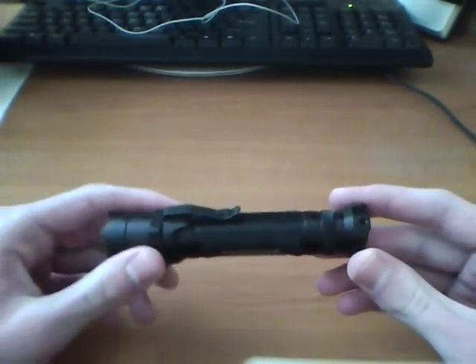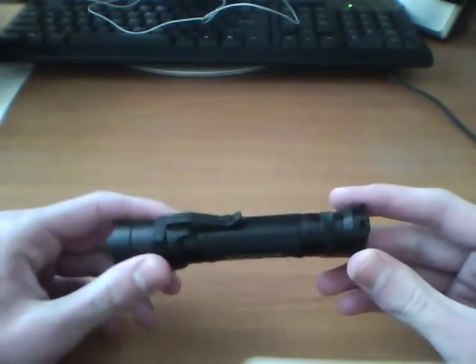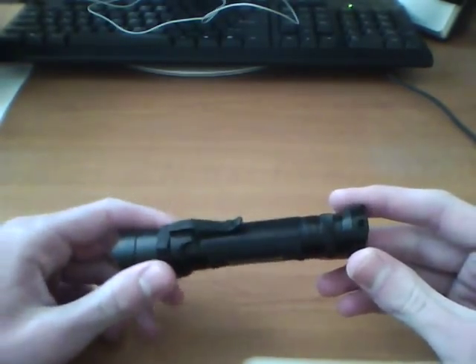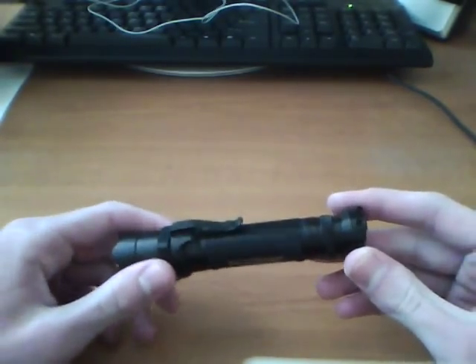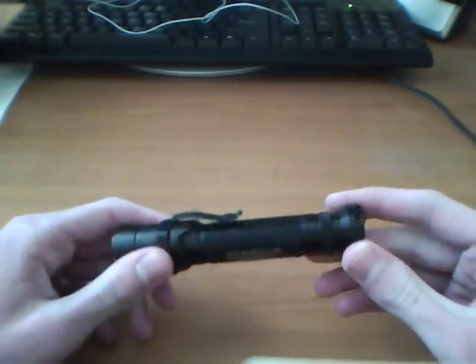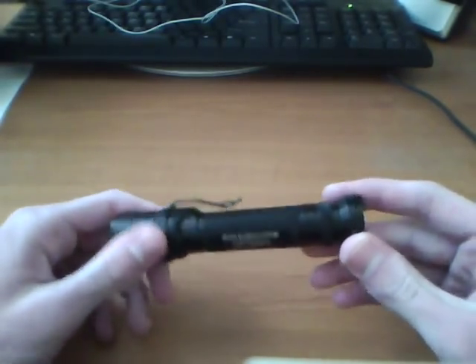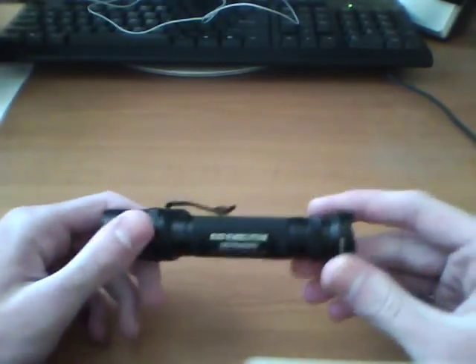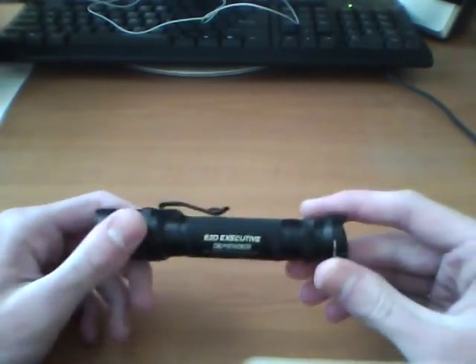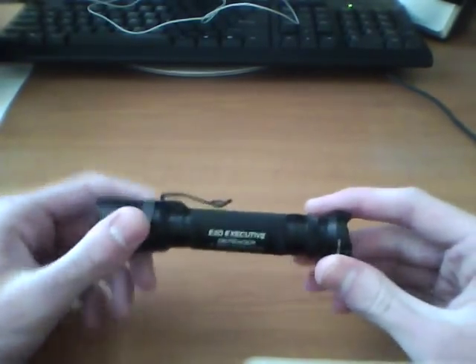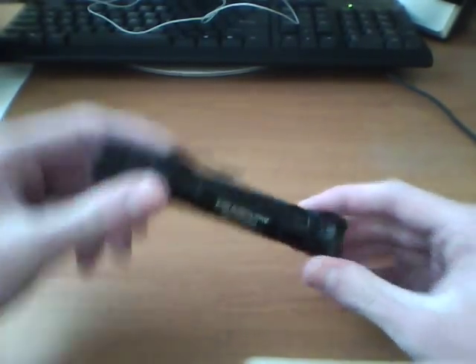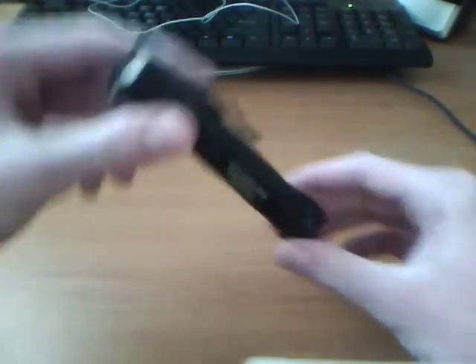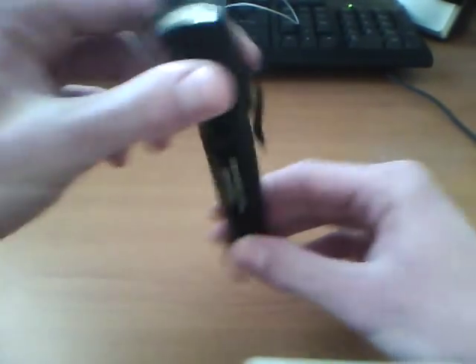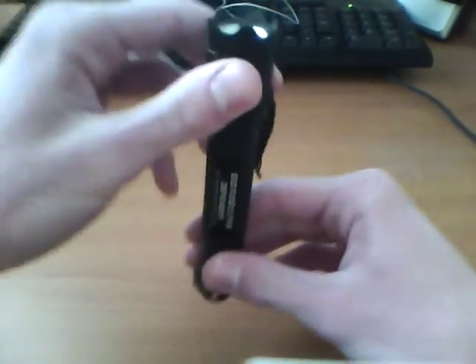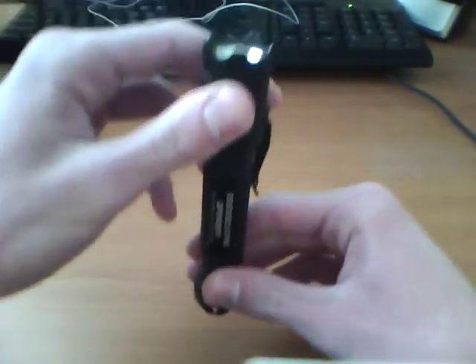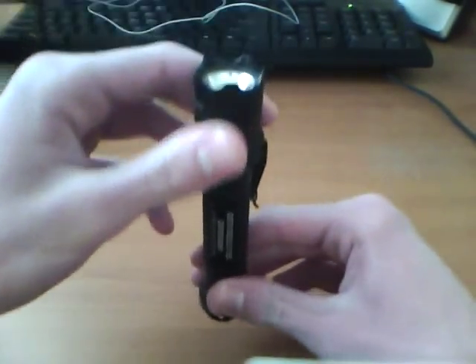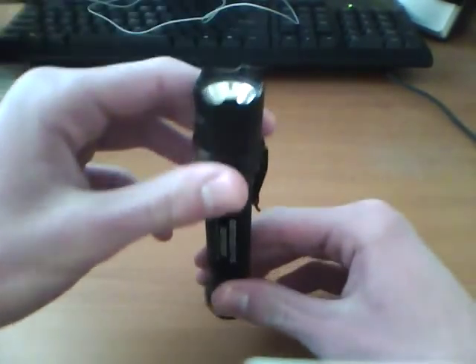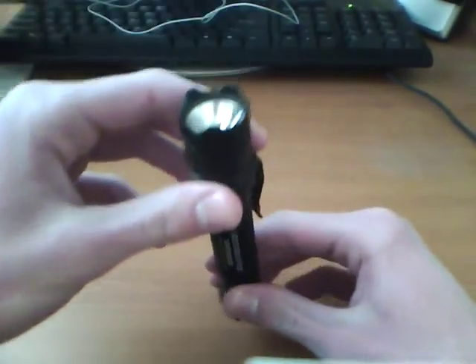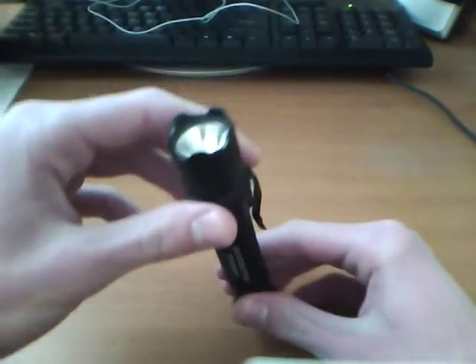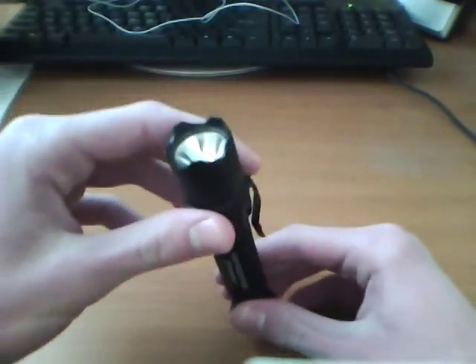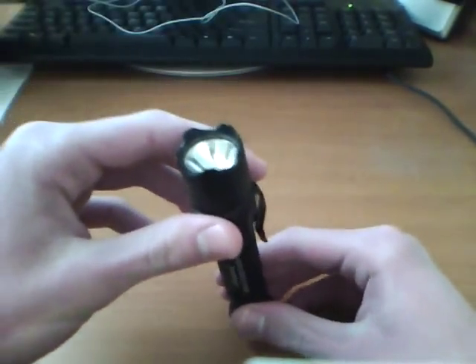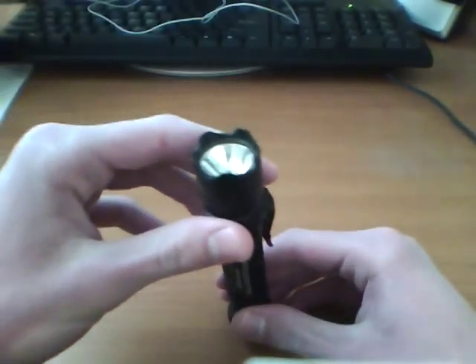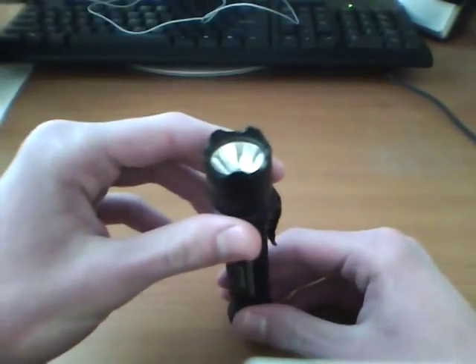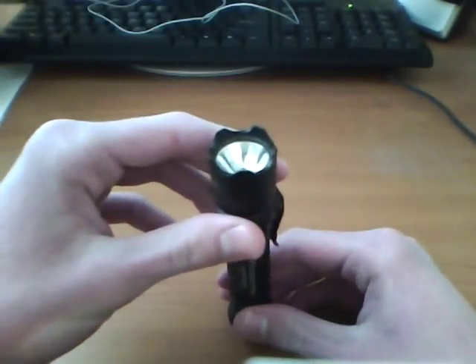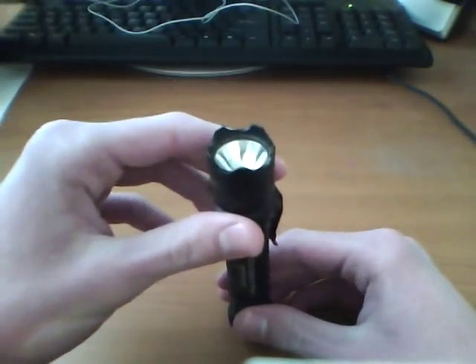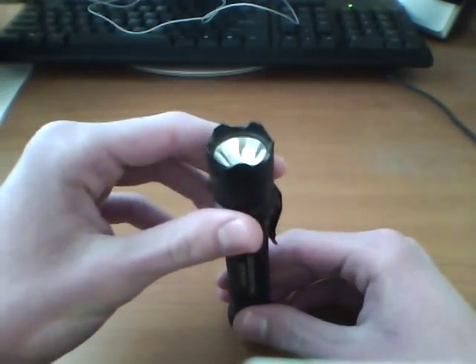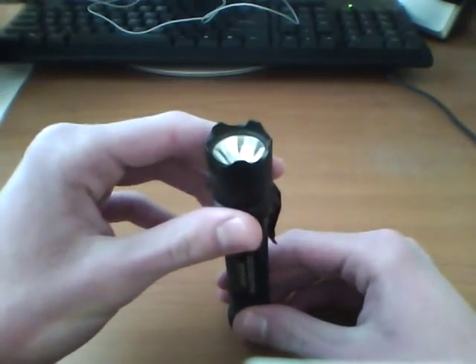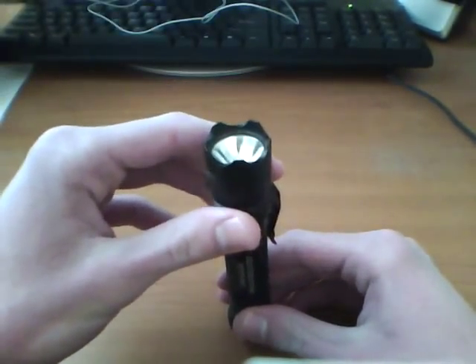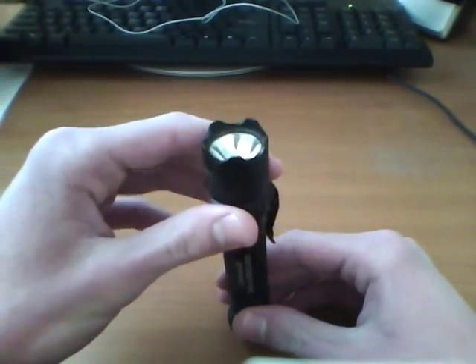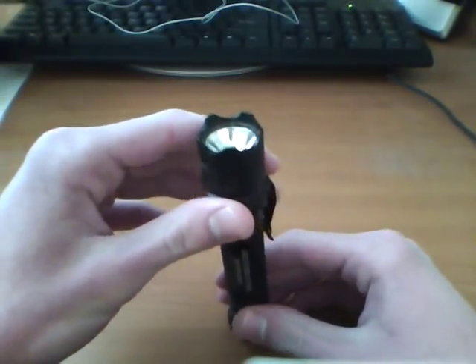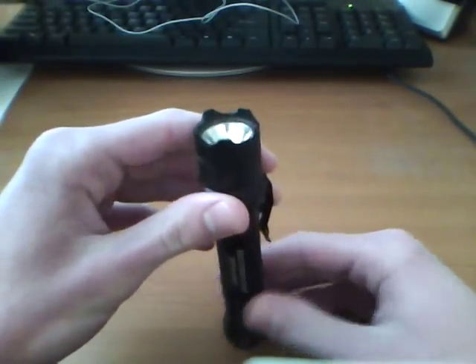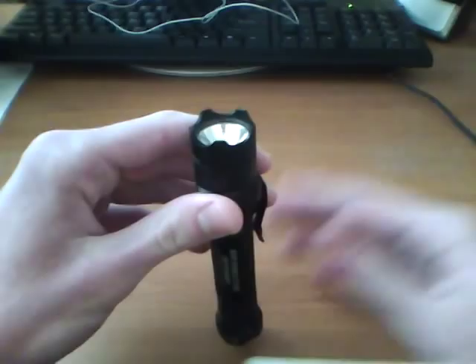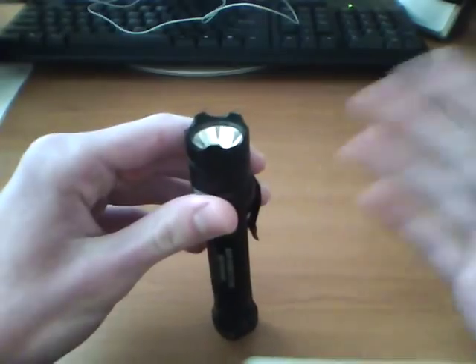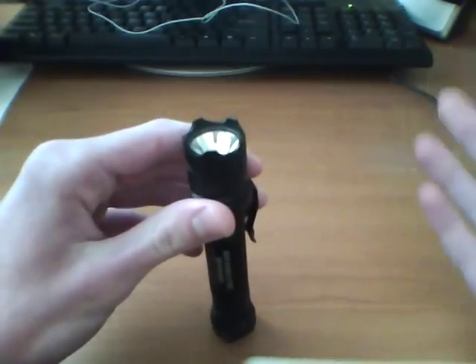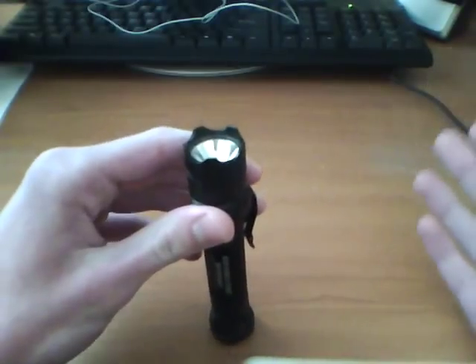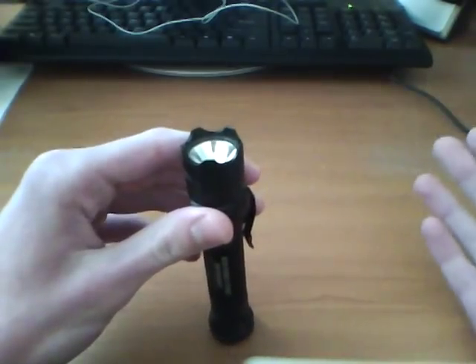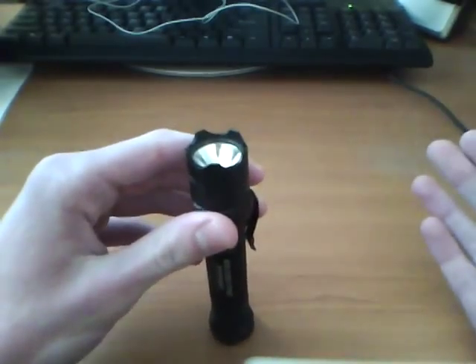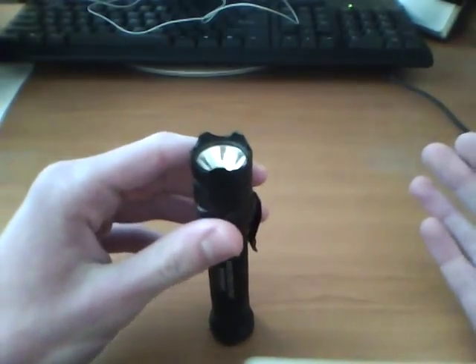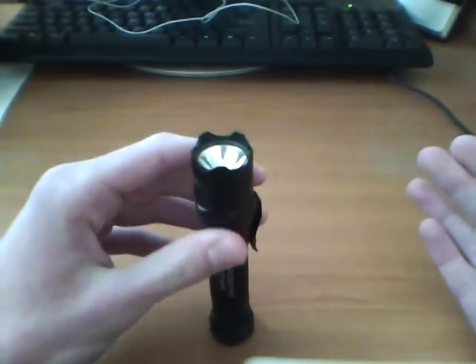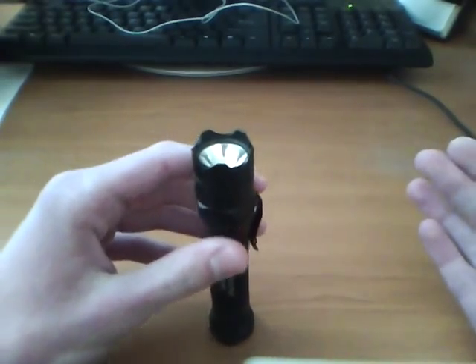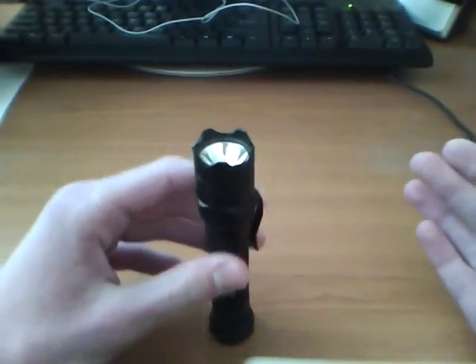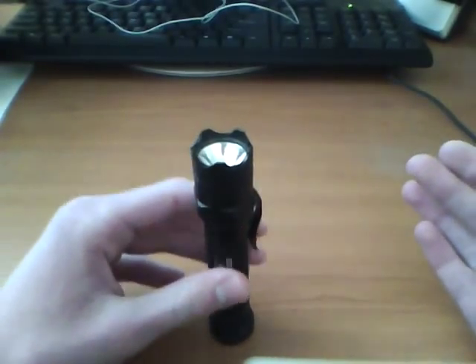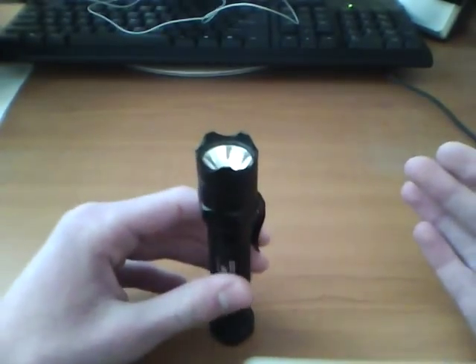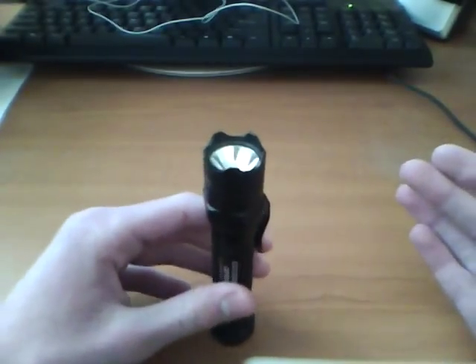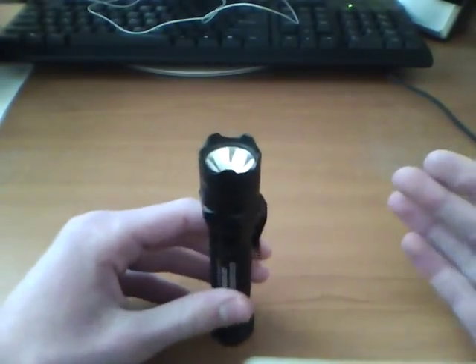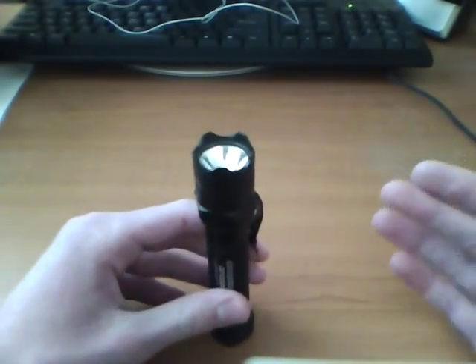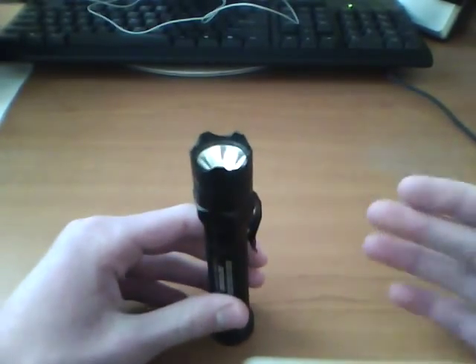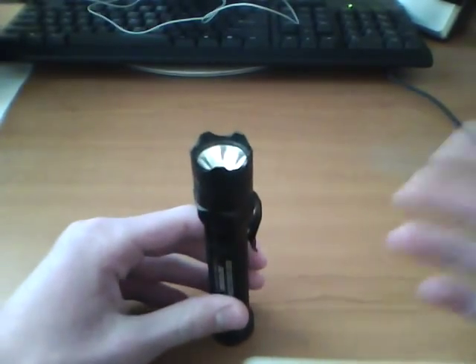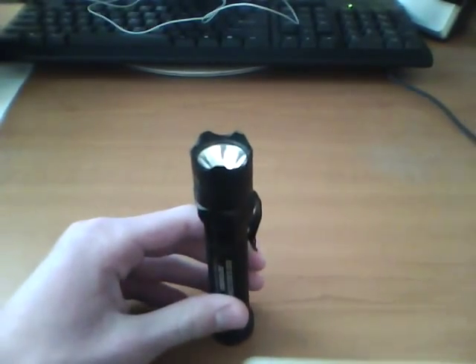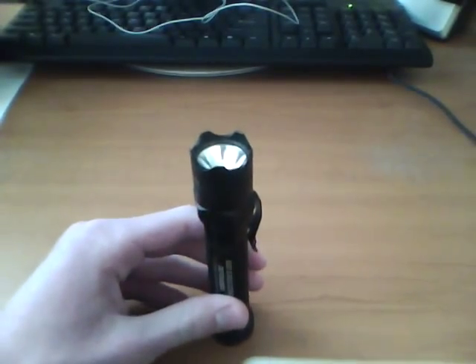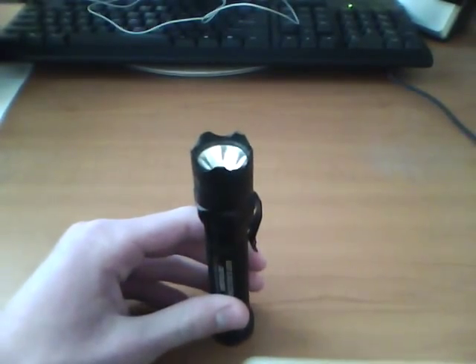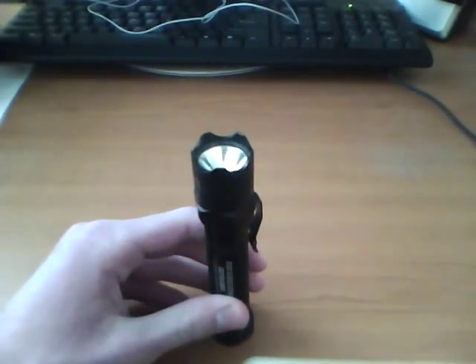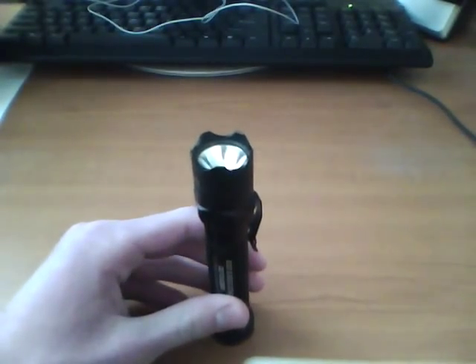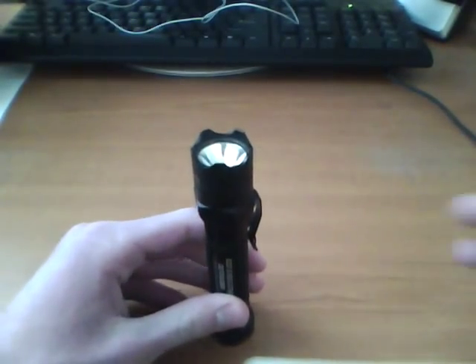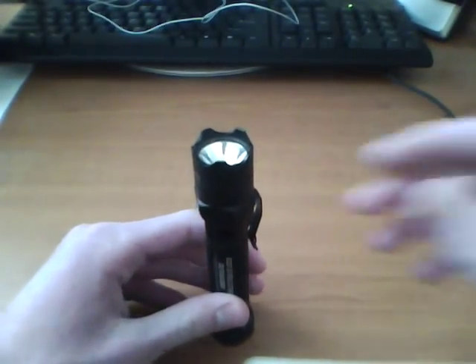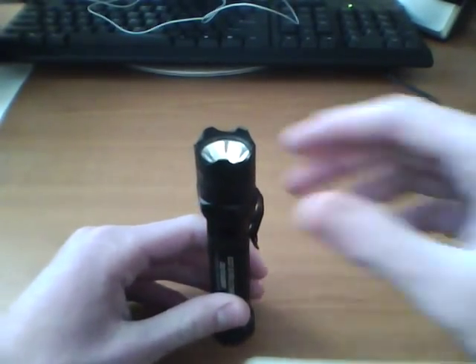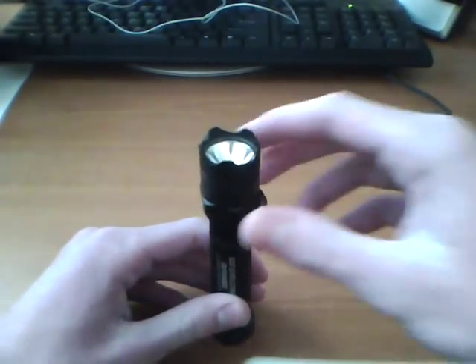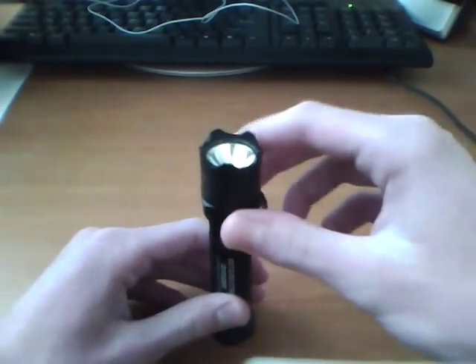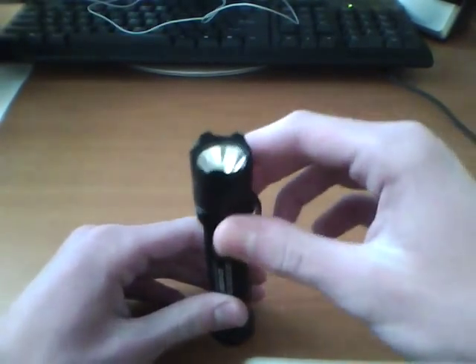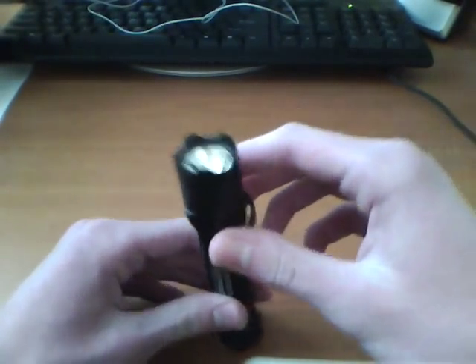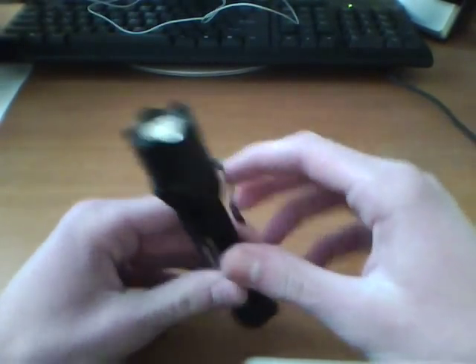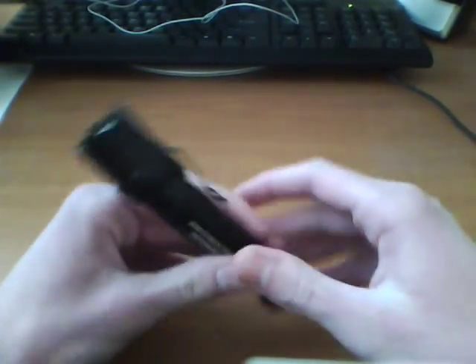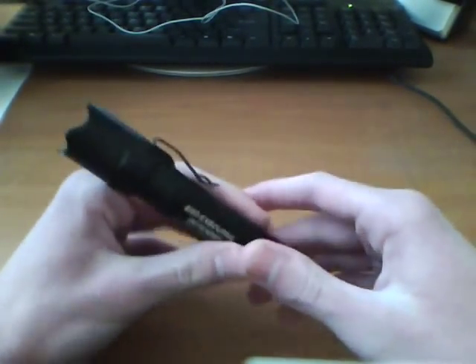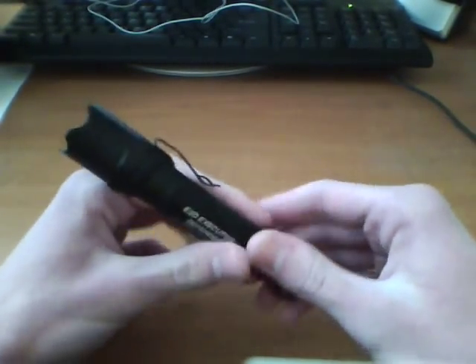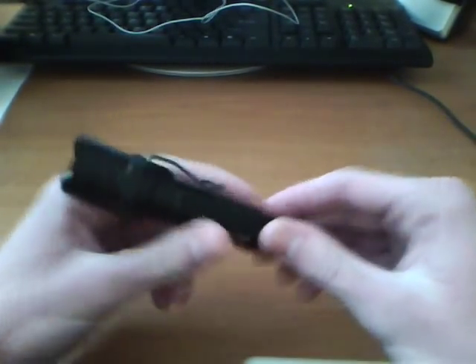I hold it in a holster like this, and I guess that's how I prefer it. Although, if I was carrying it in my pocket, I might want it the other way.